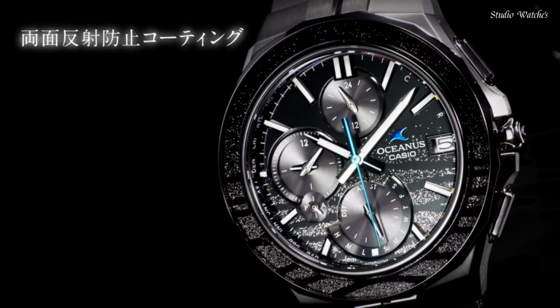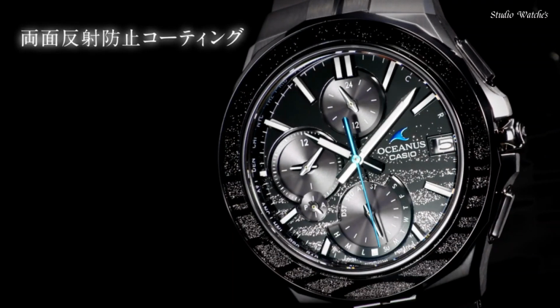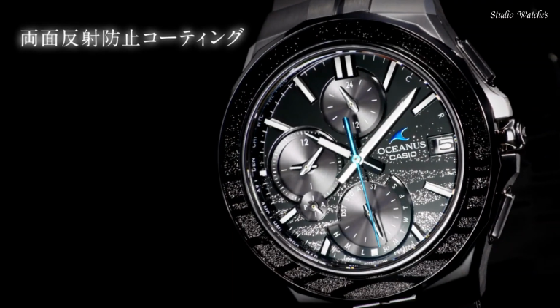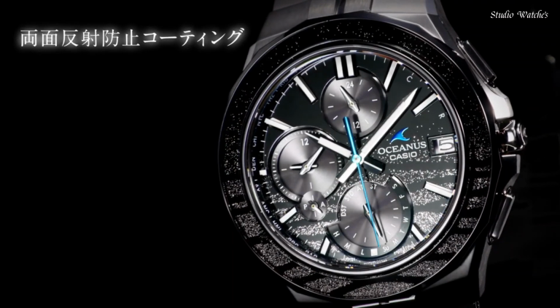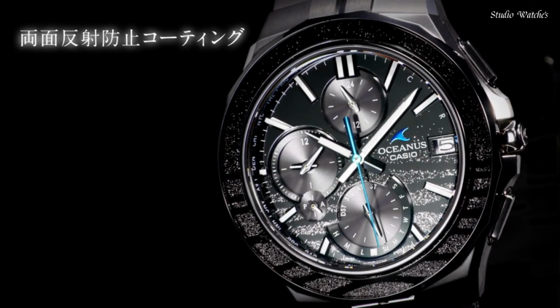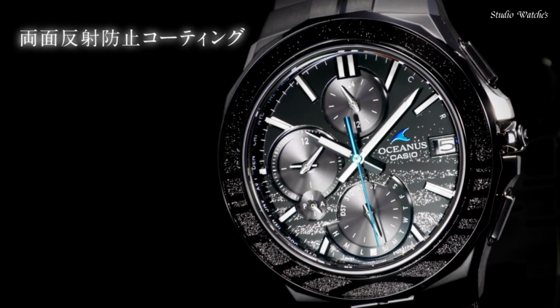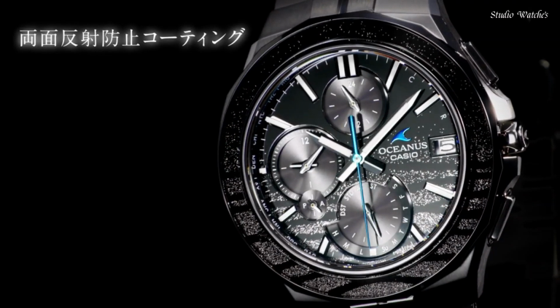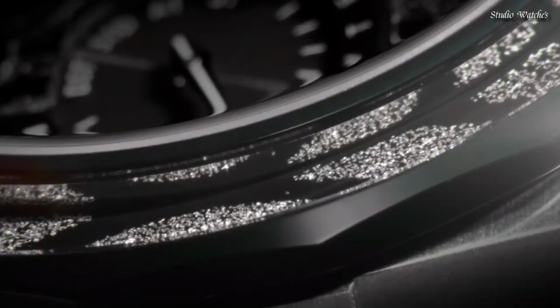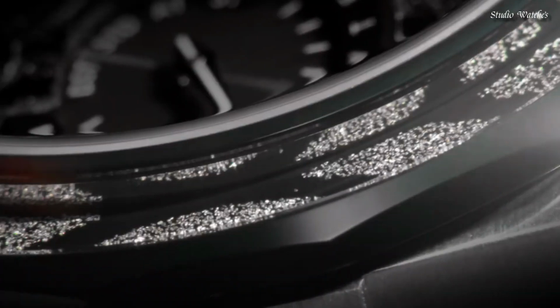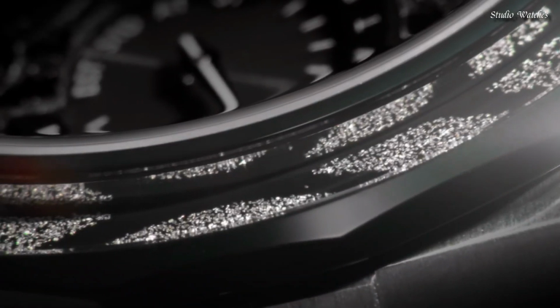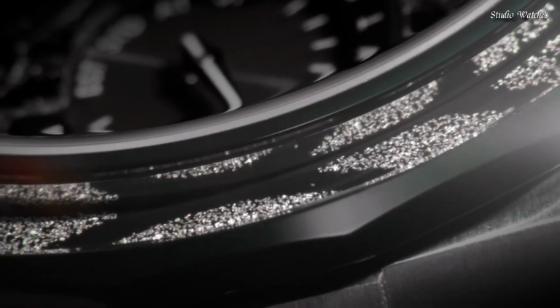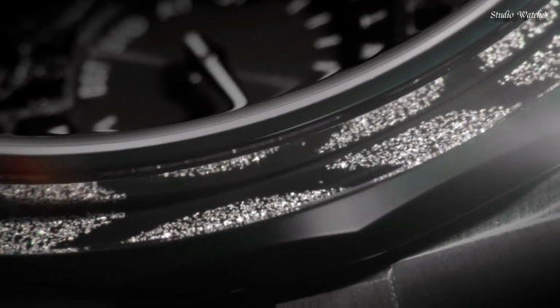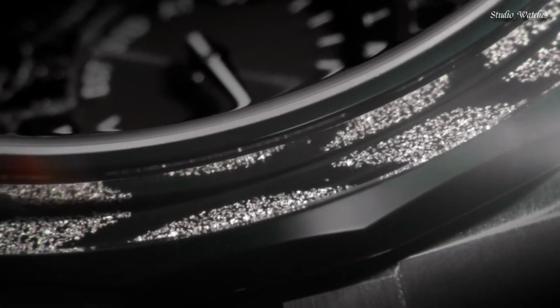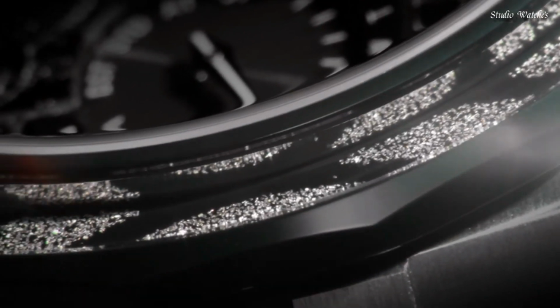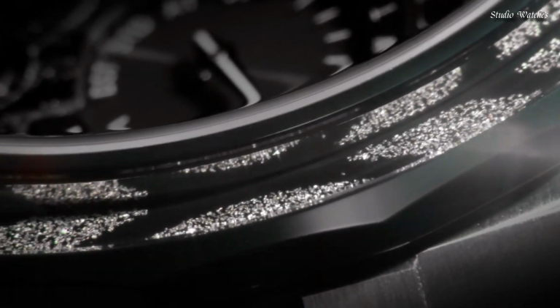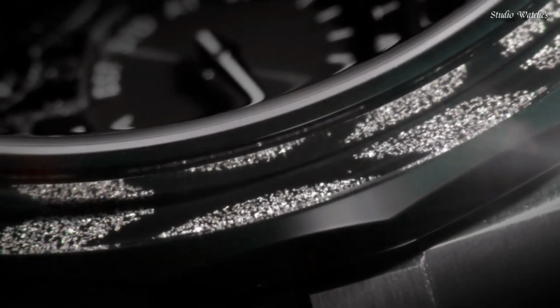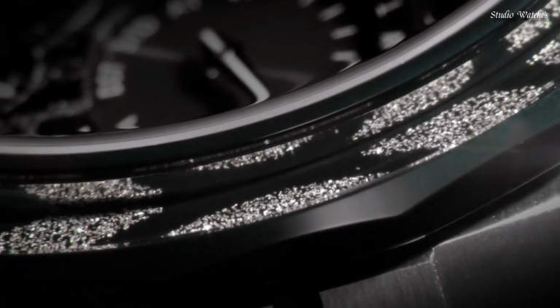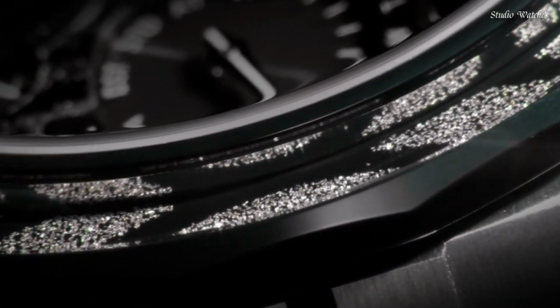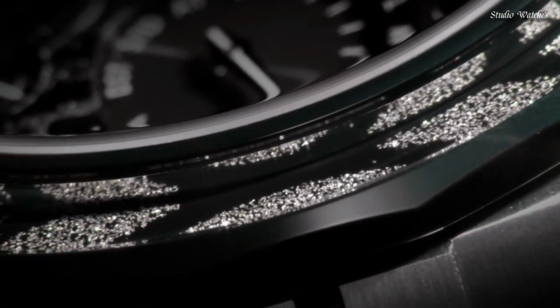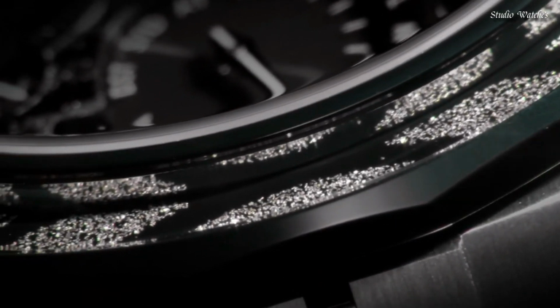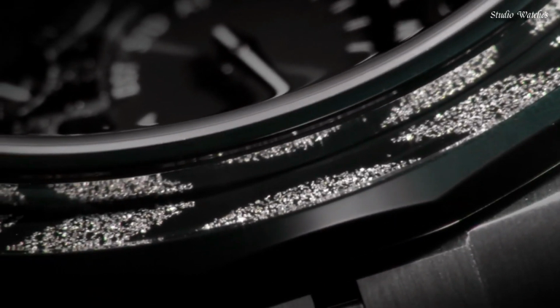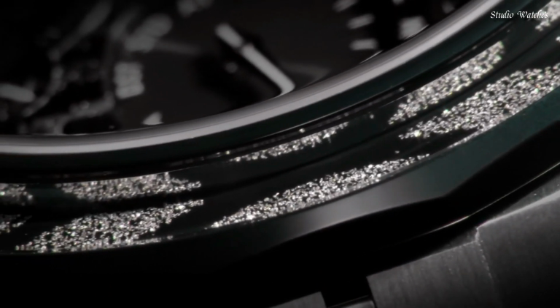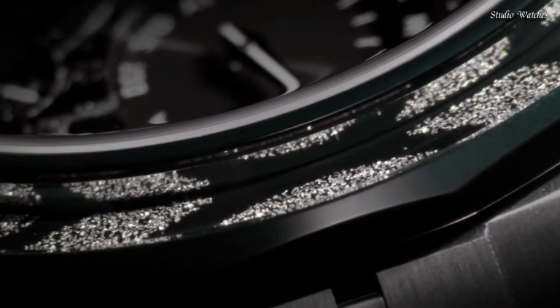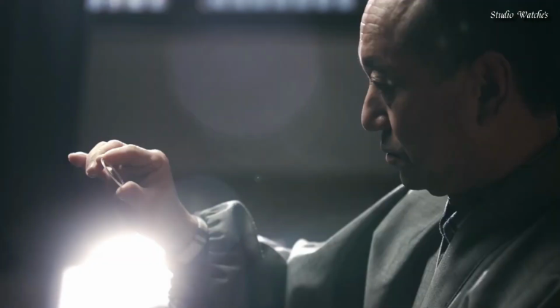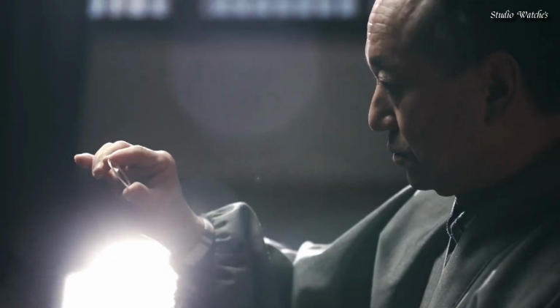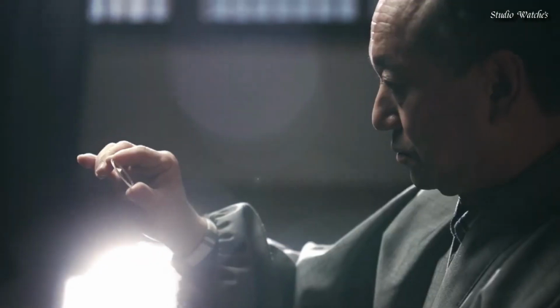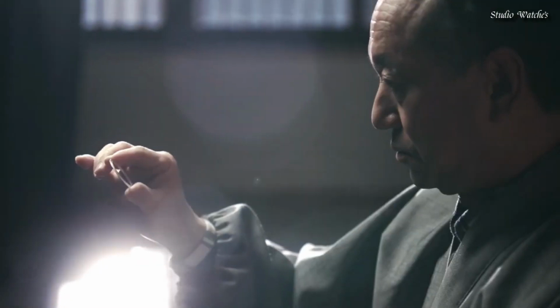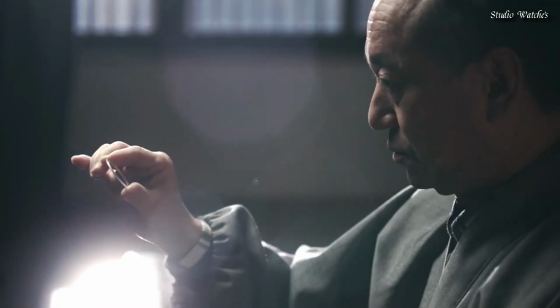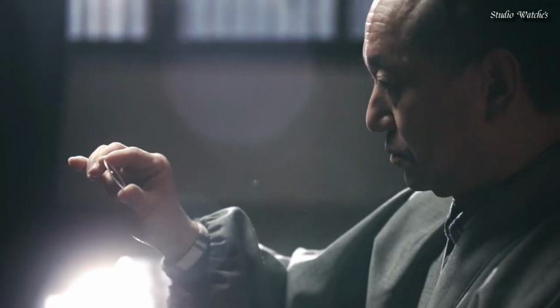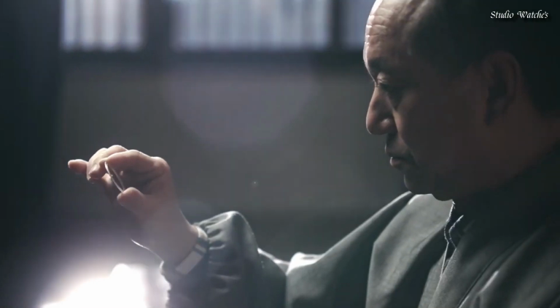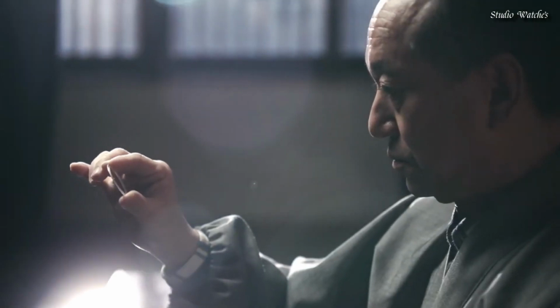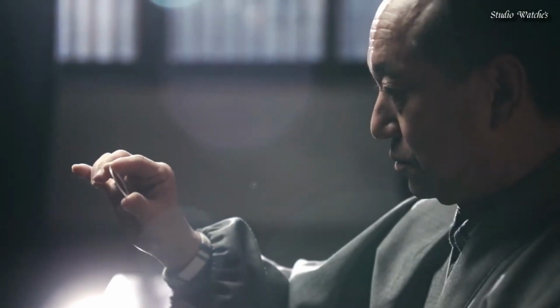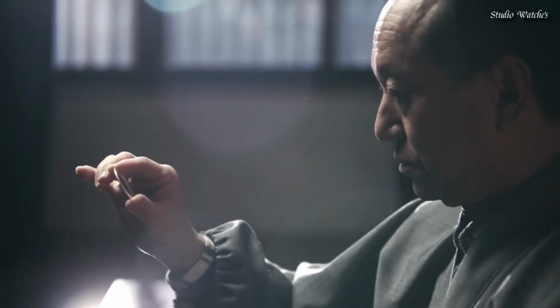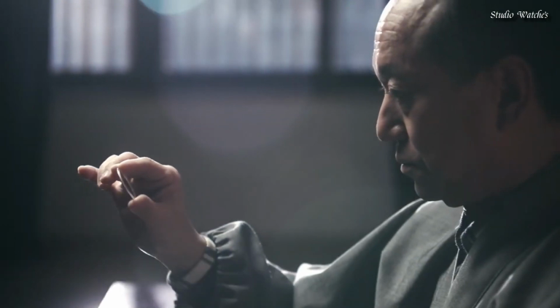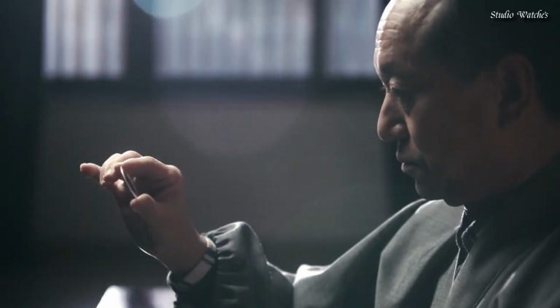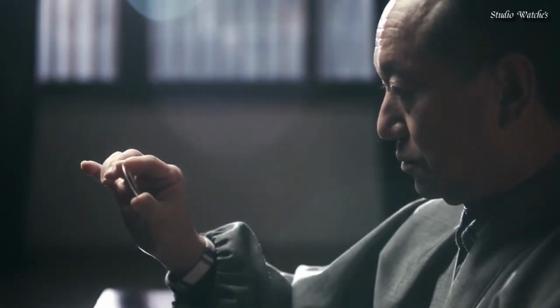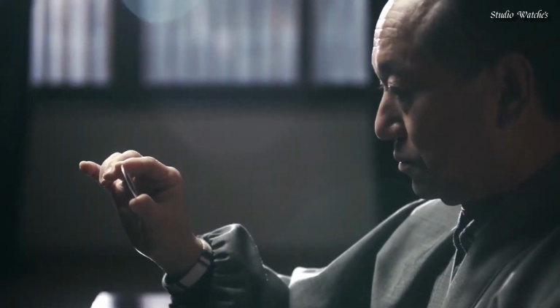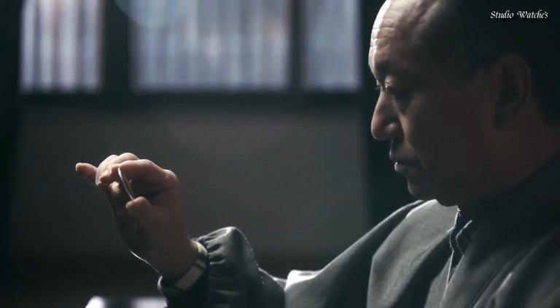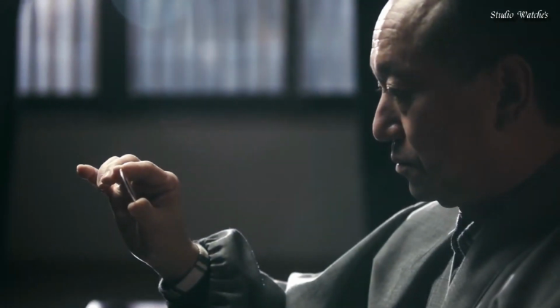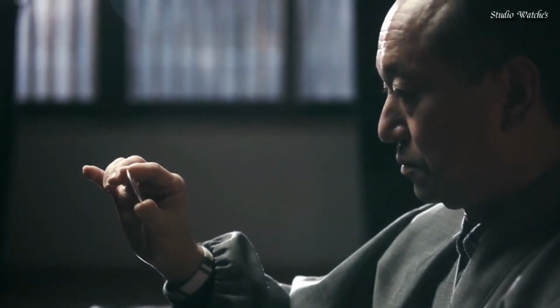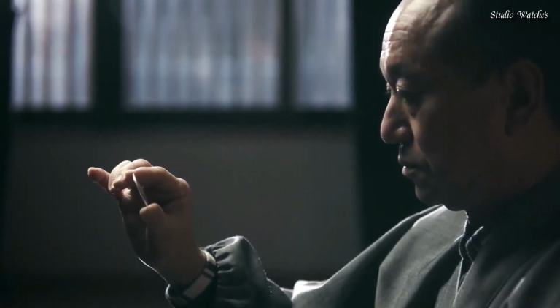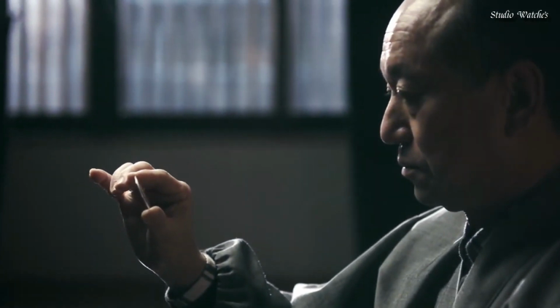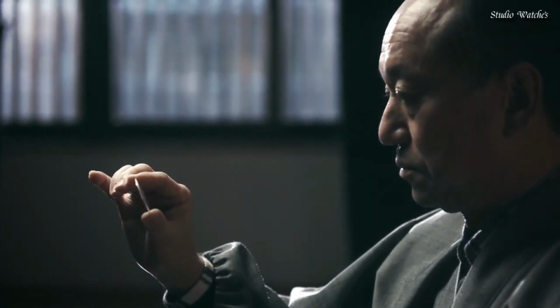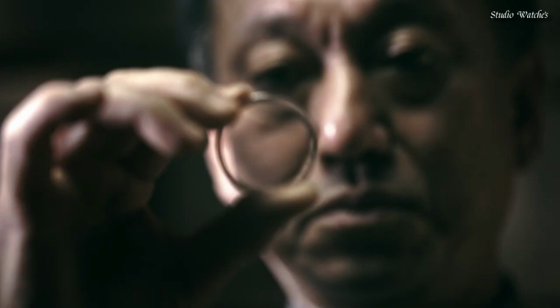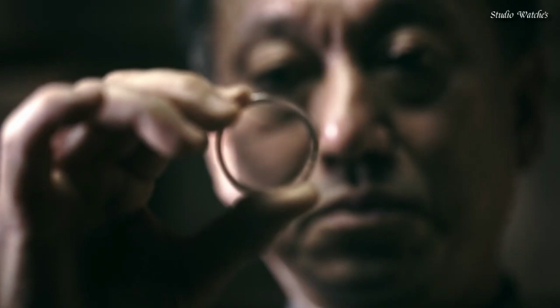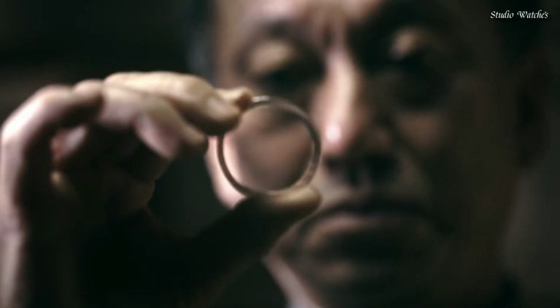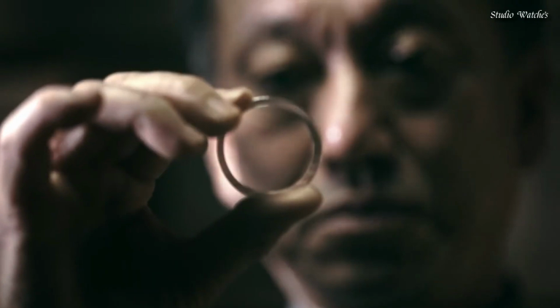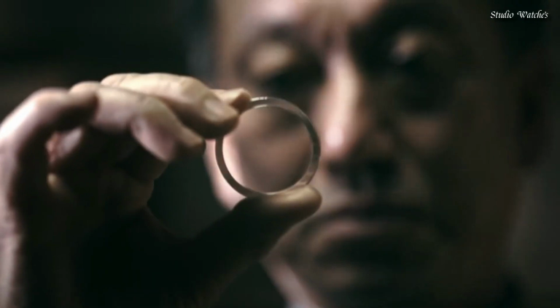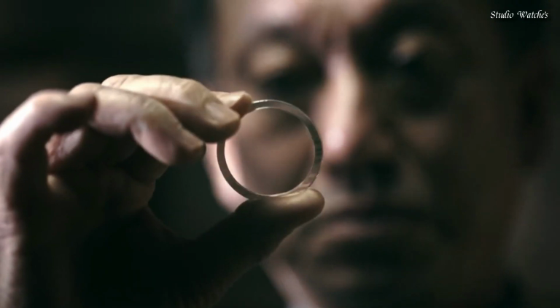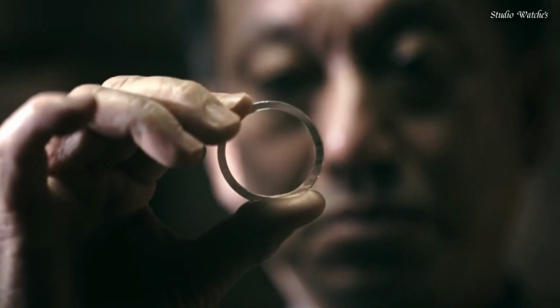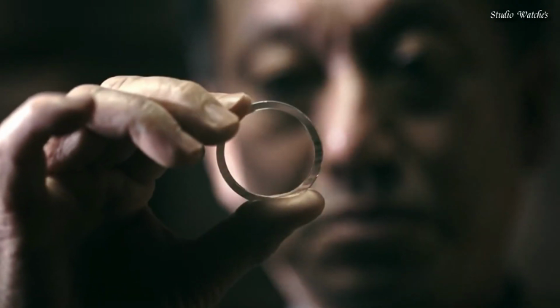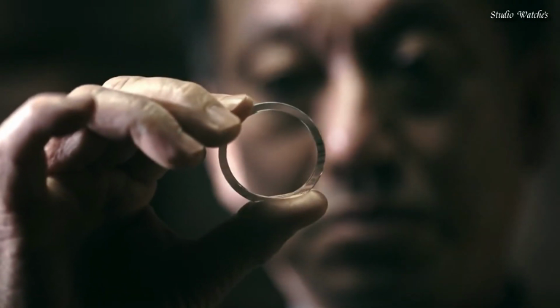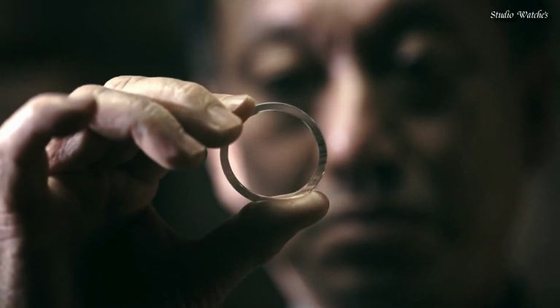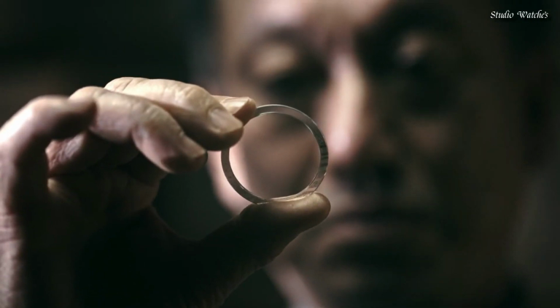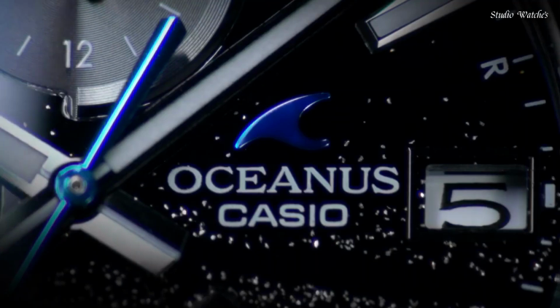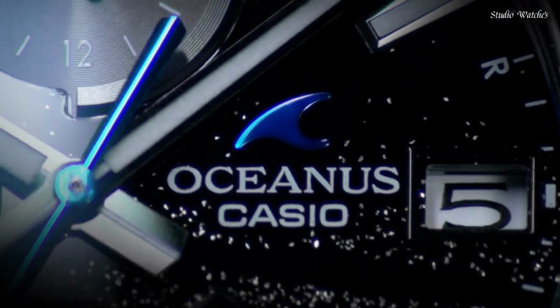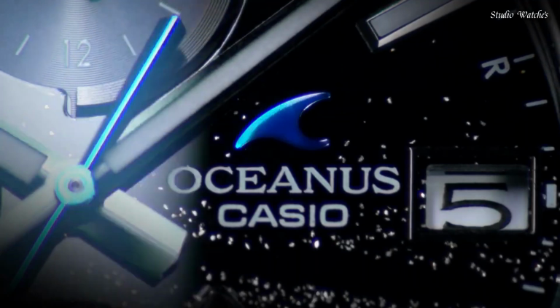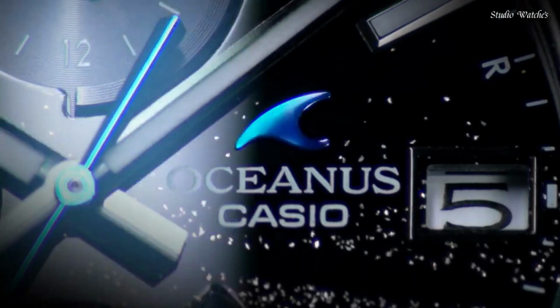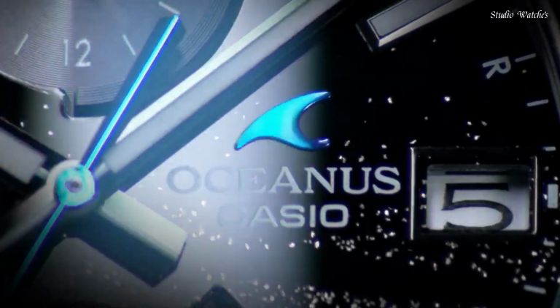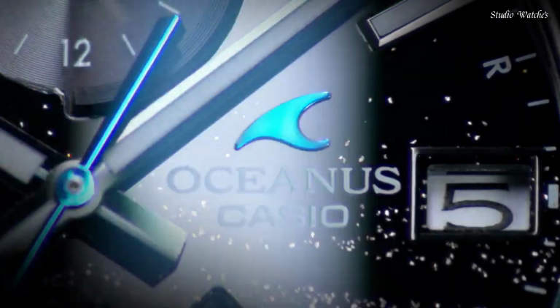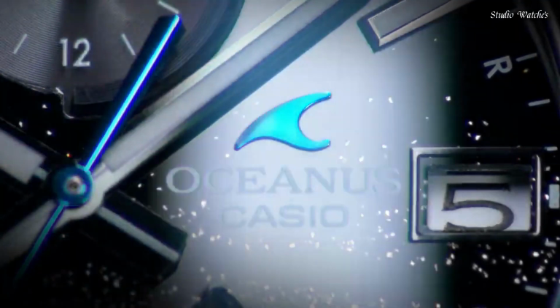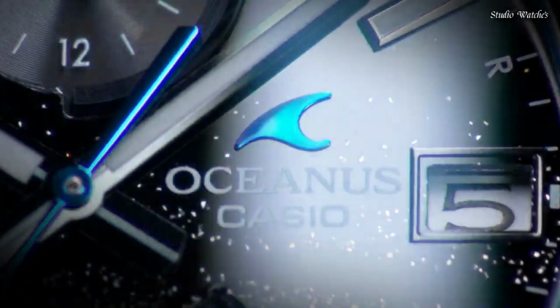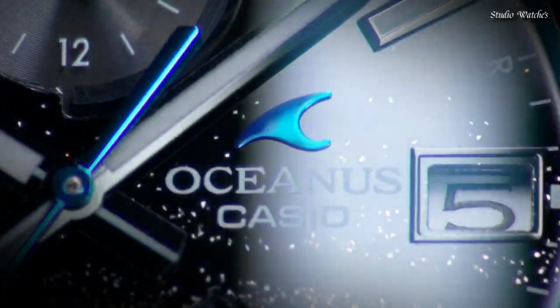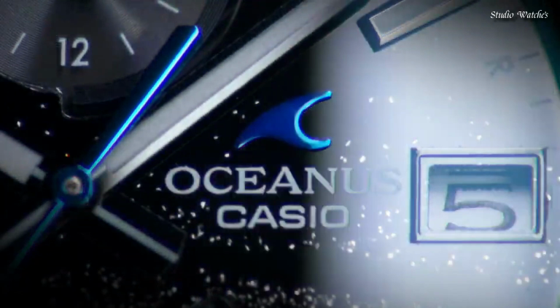The following features are equipped: radio-controlled, glowing hands, glowing markers, Bluetooth, world-time, perpetual calendar, date, day, chronograph, power reserve indicator, and limited edition.